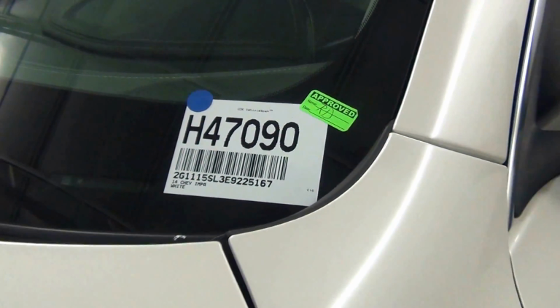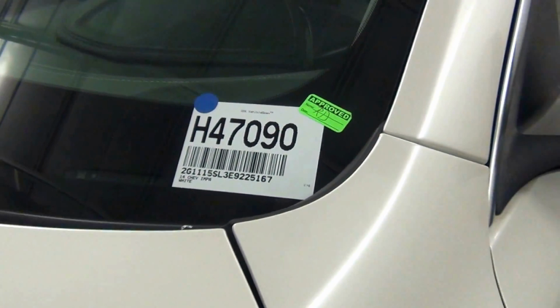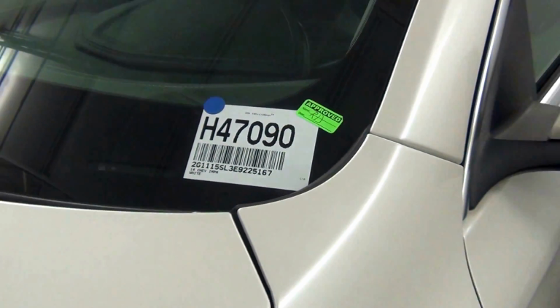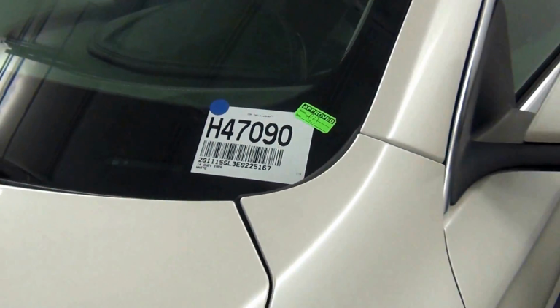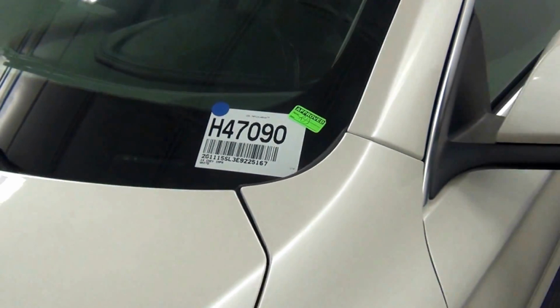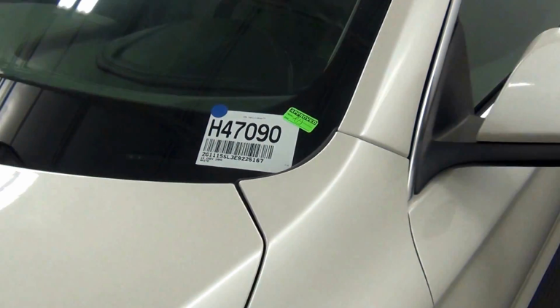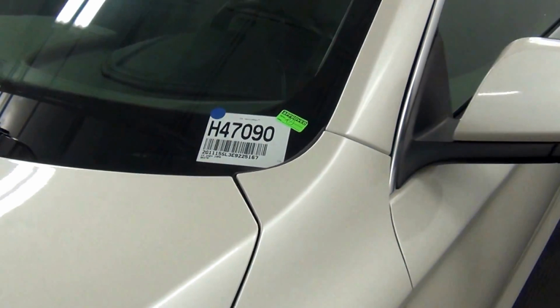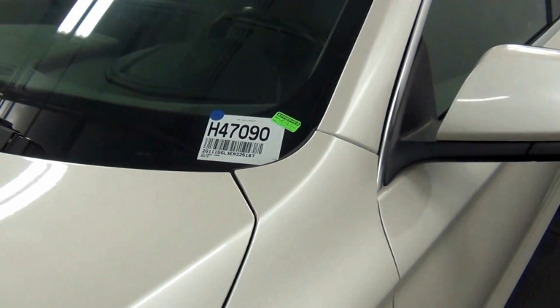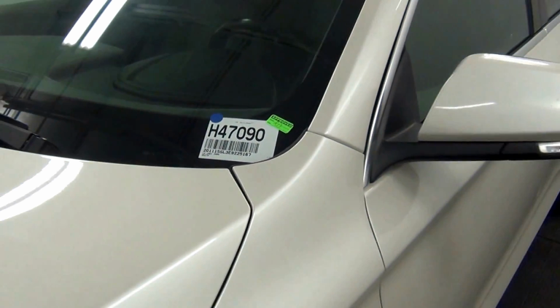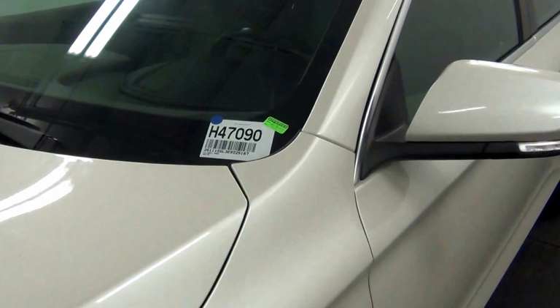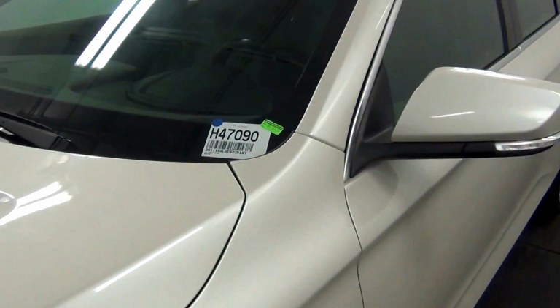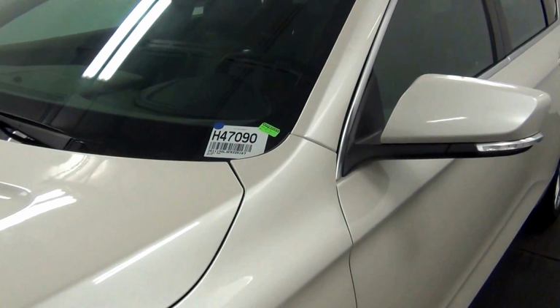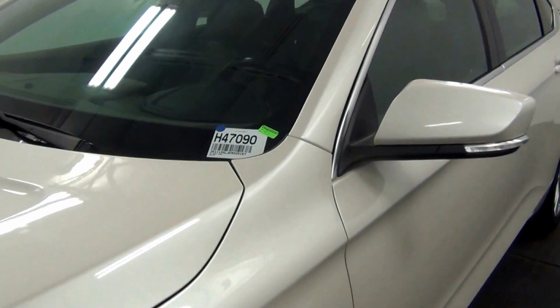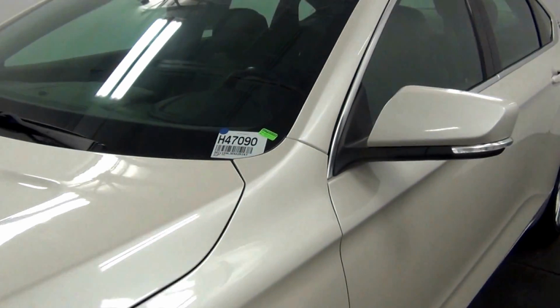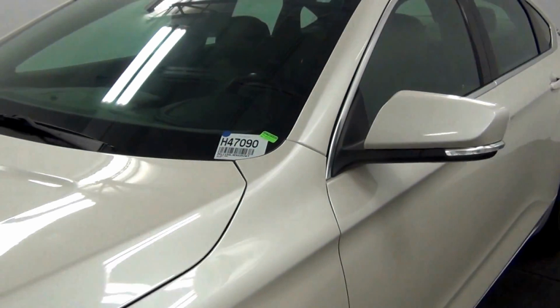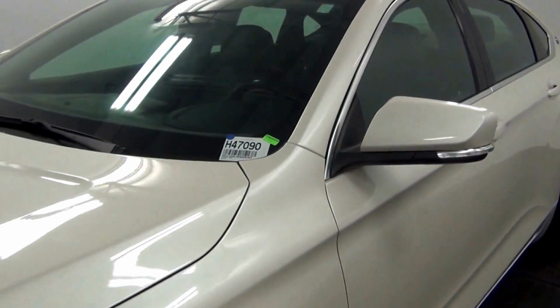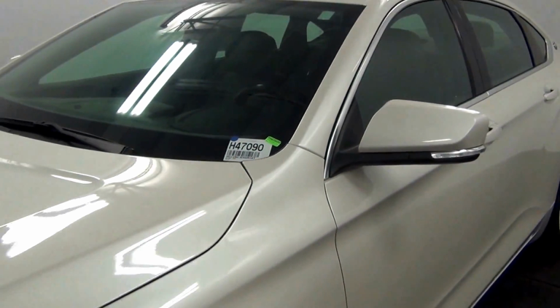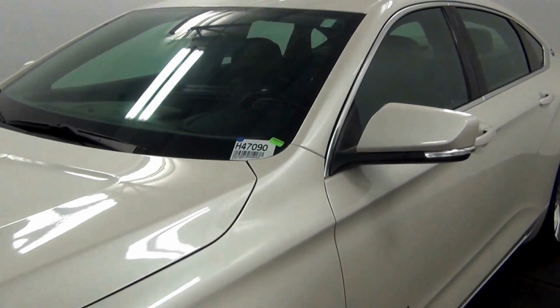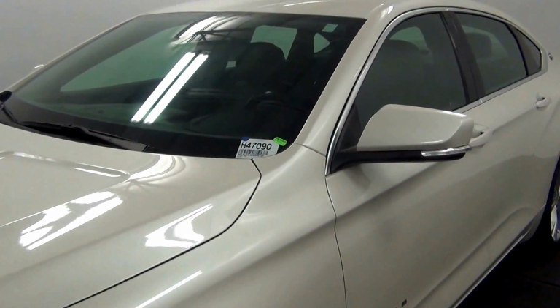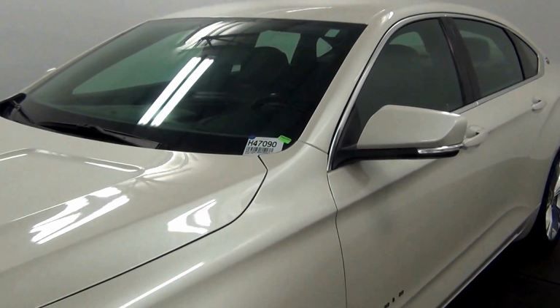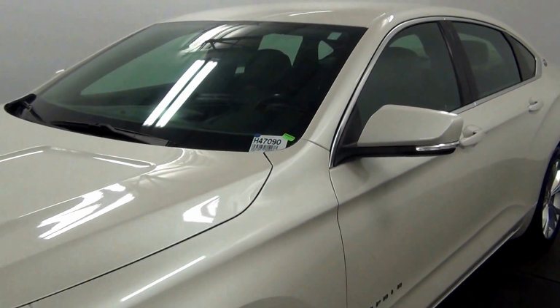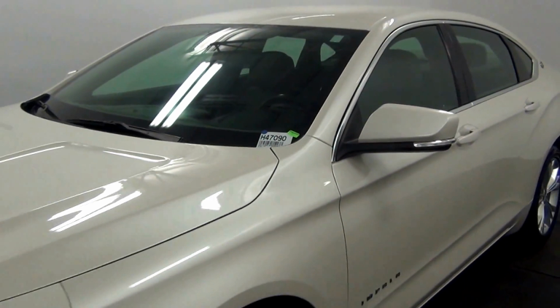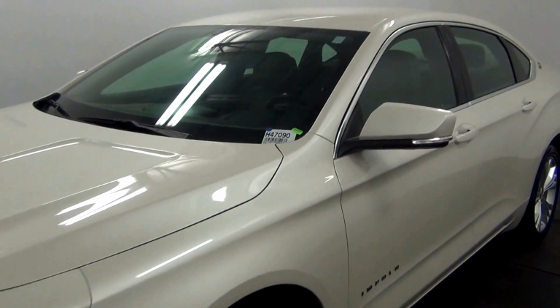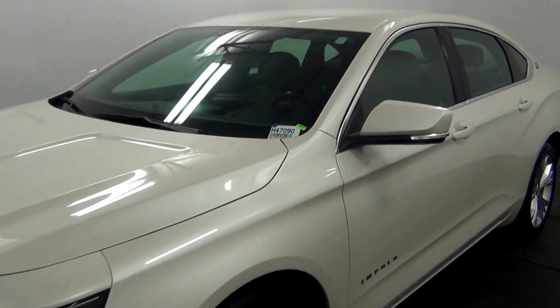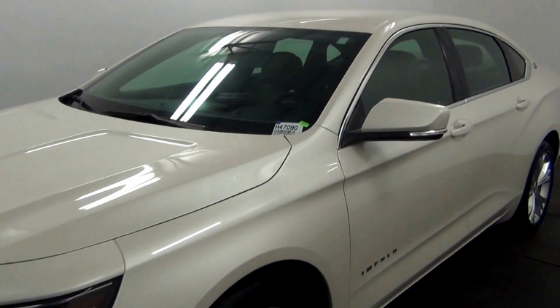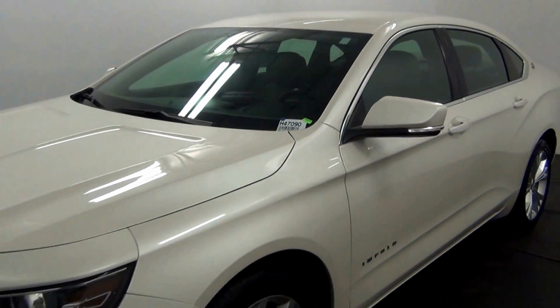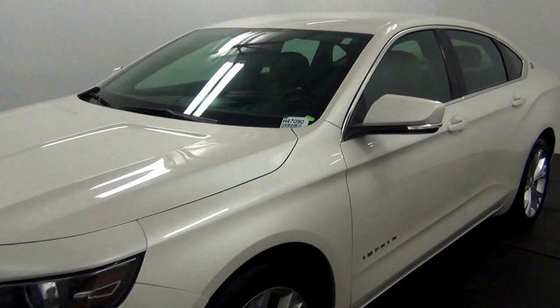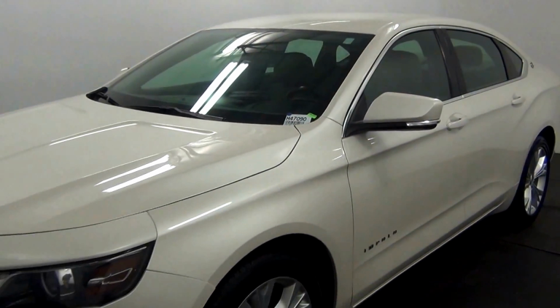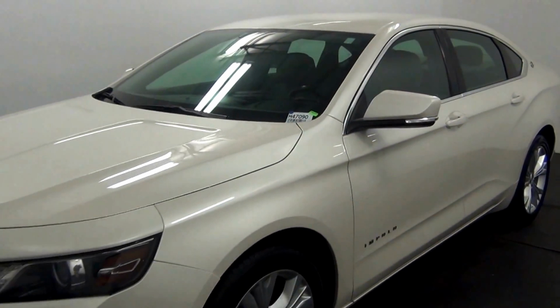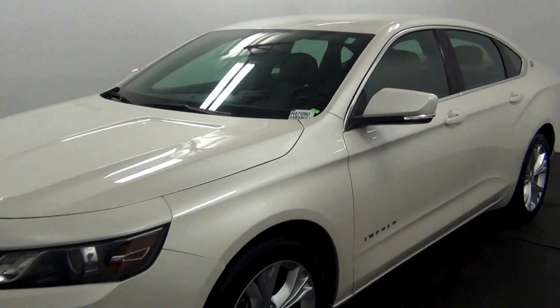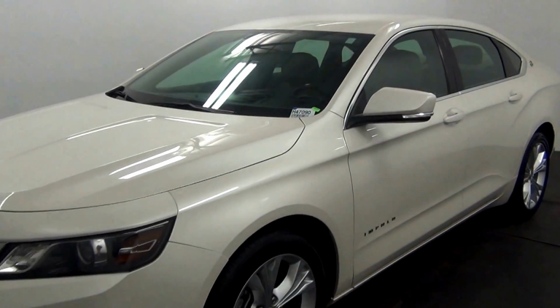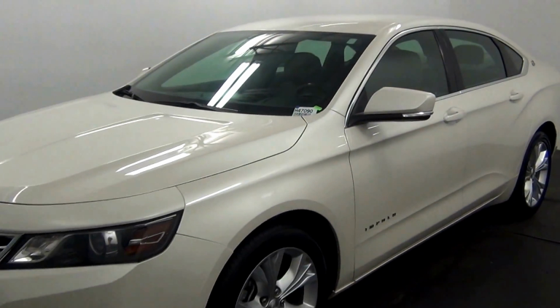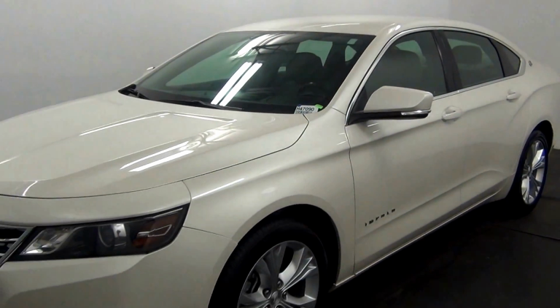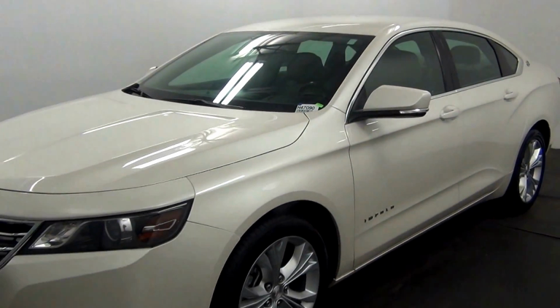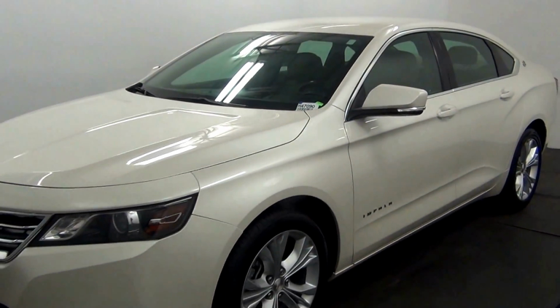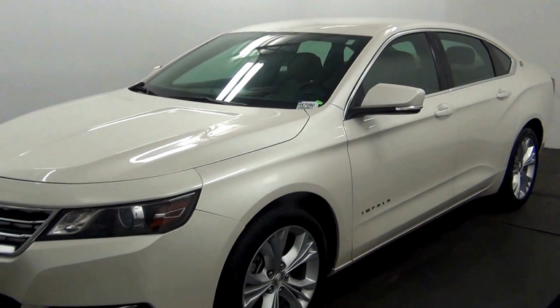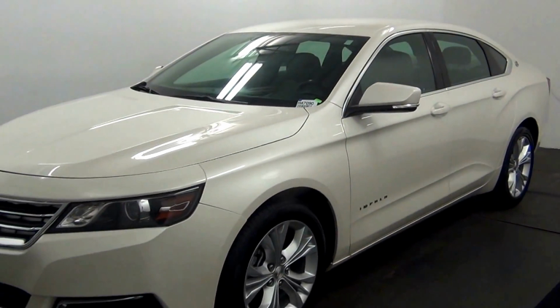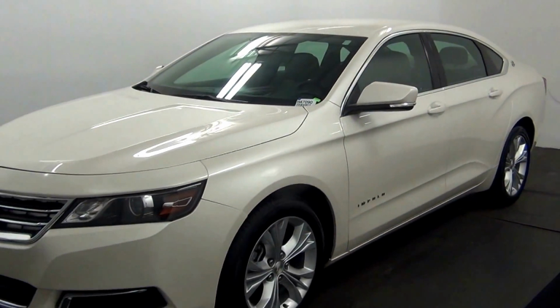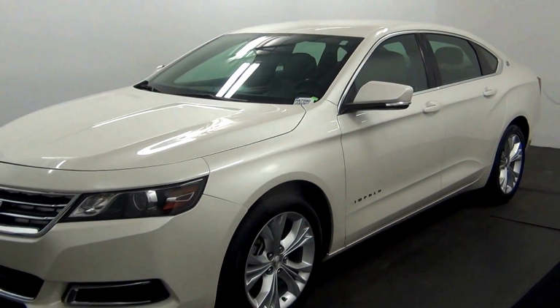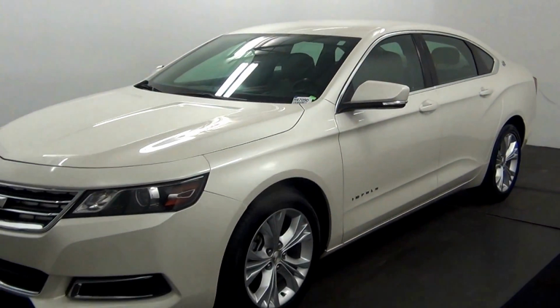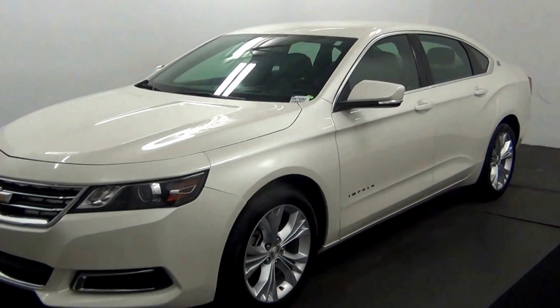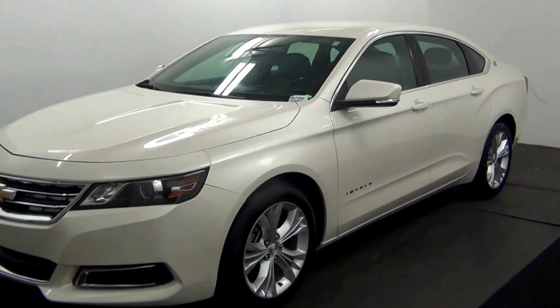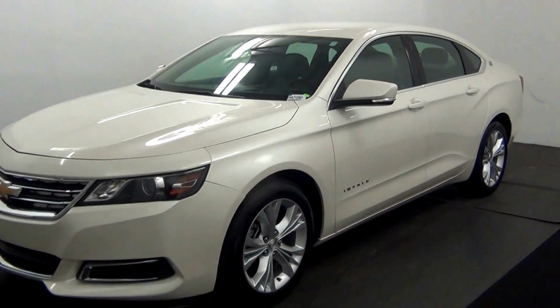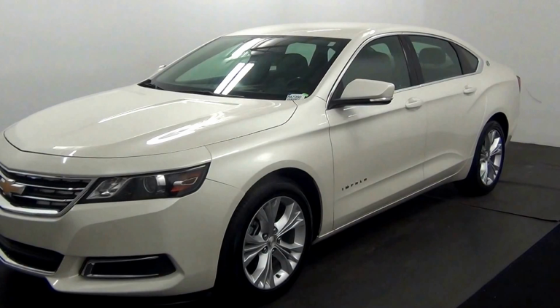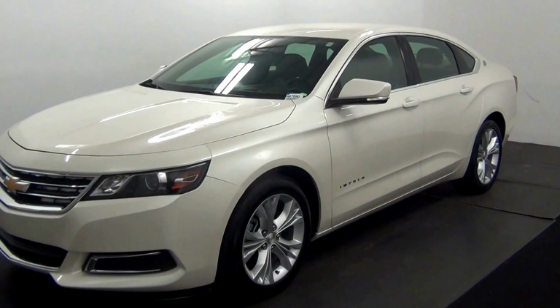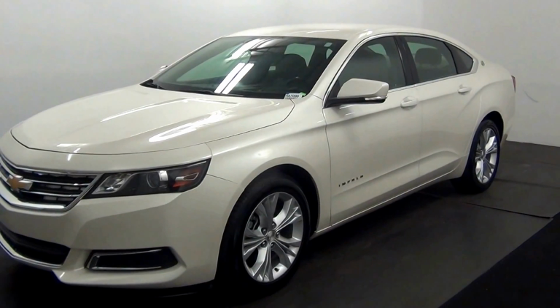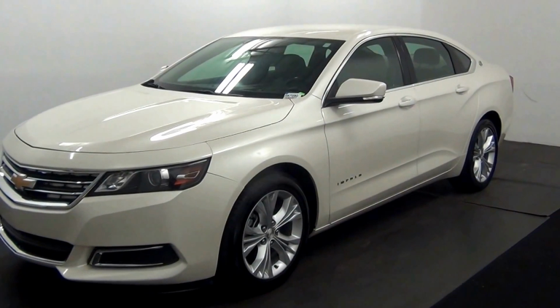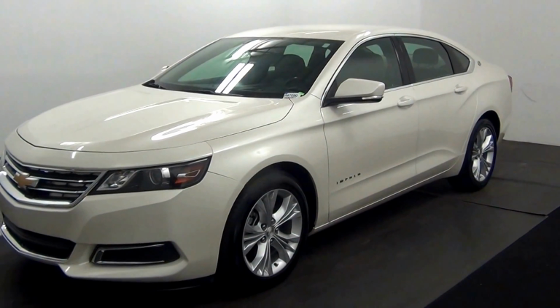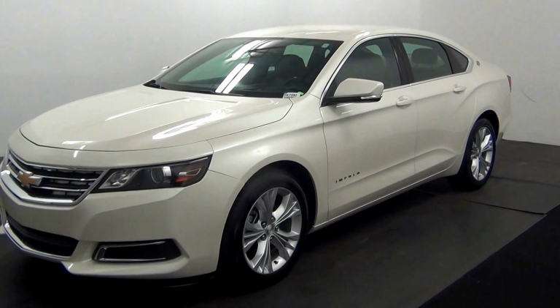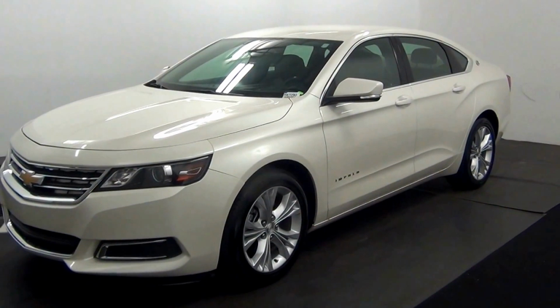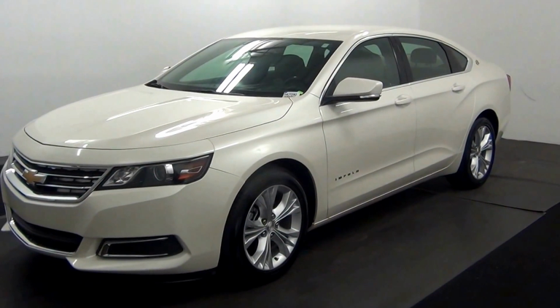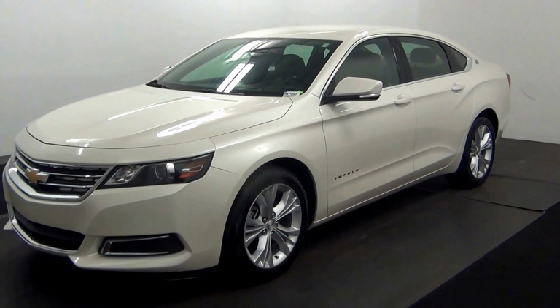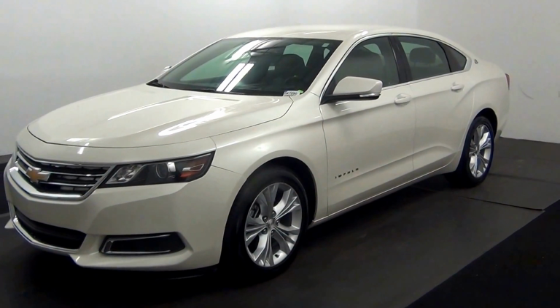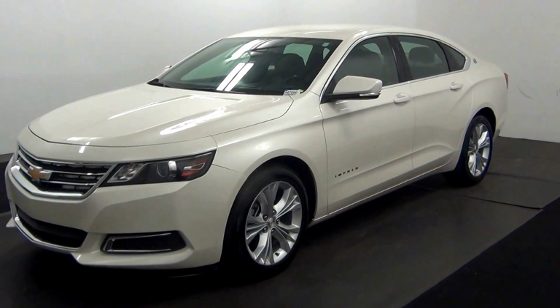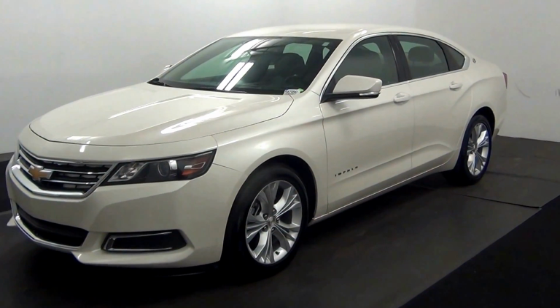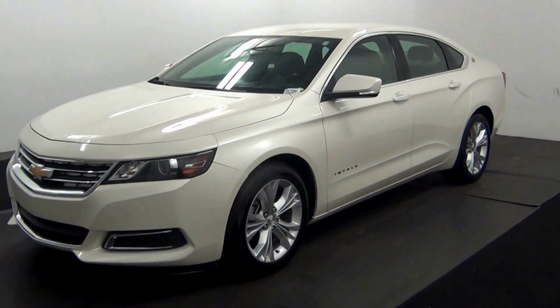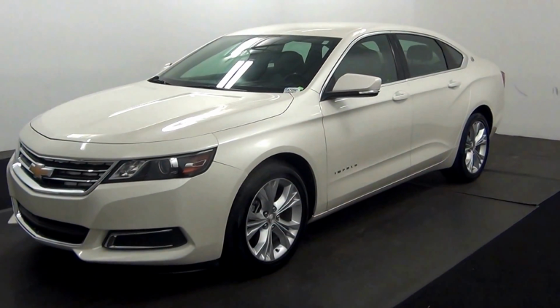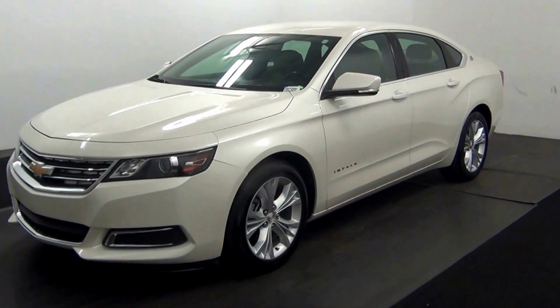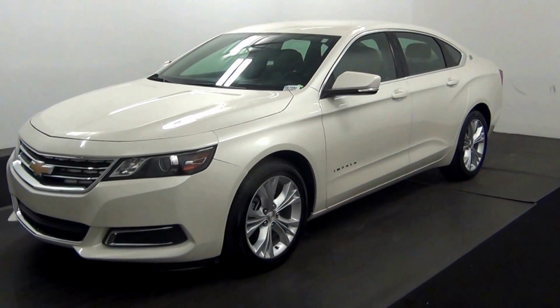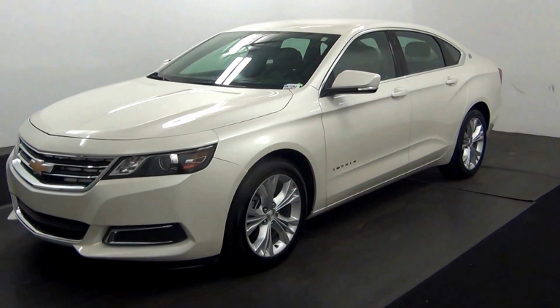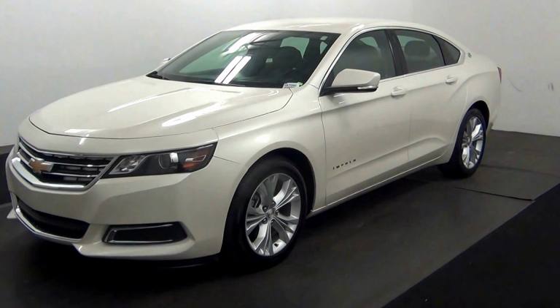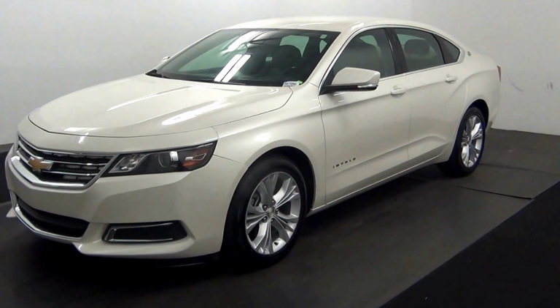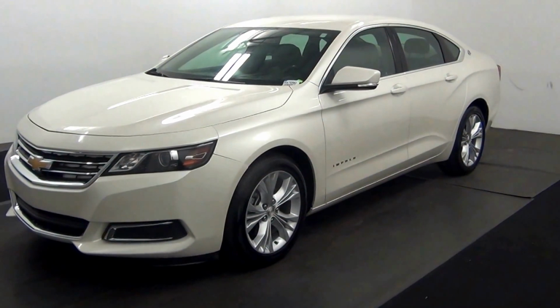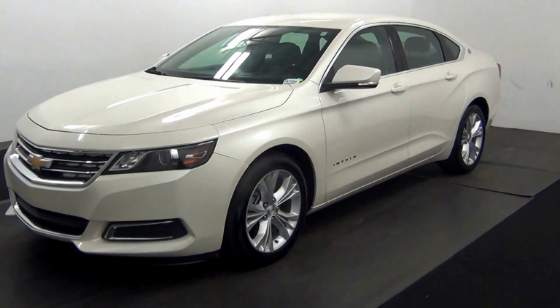Welcome. Today we're going to do a walk around a 2014 Chevy Impala. Stop number 847-090.